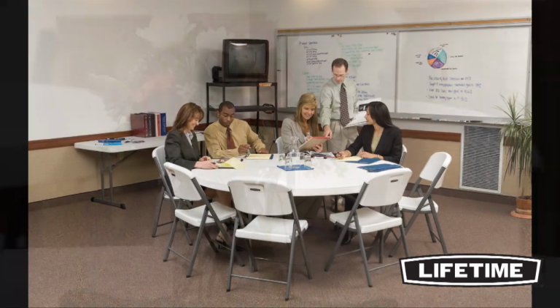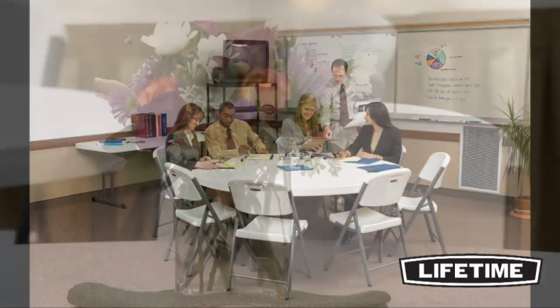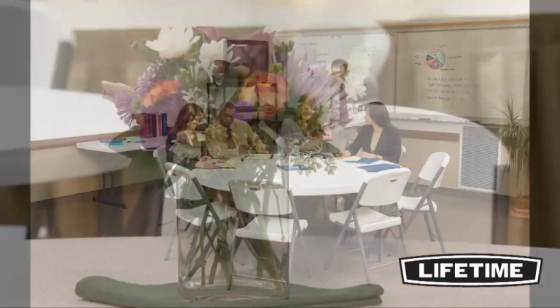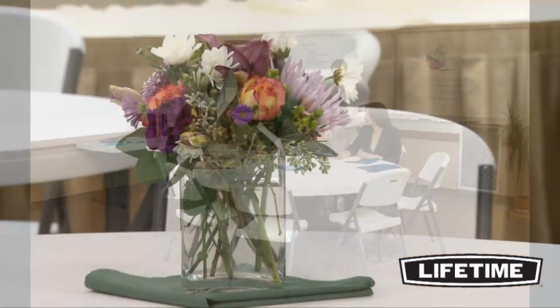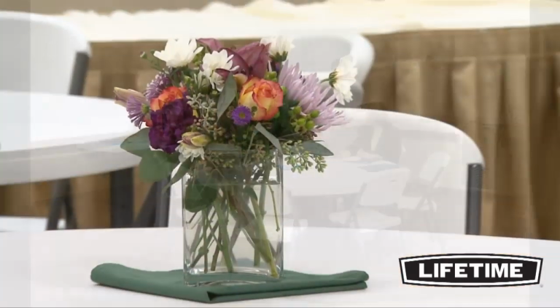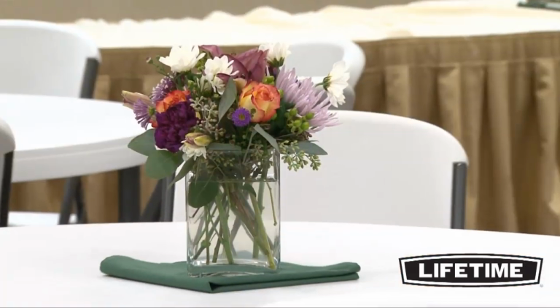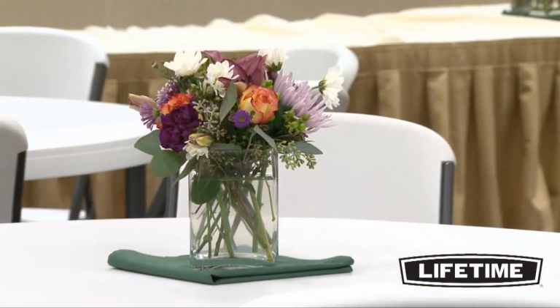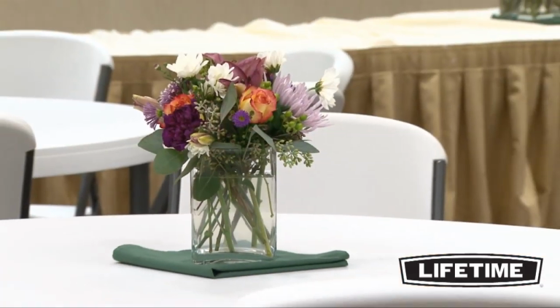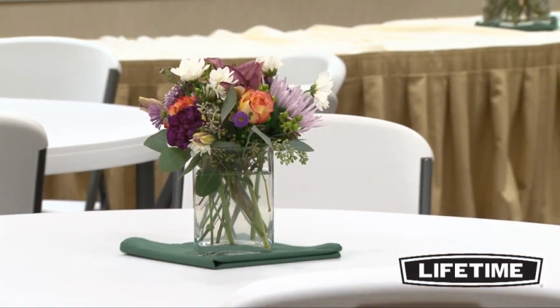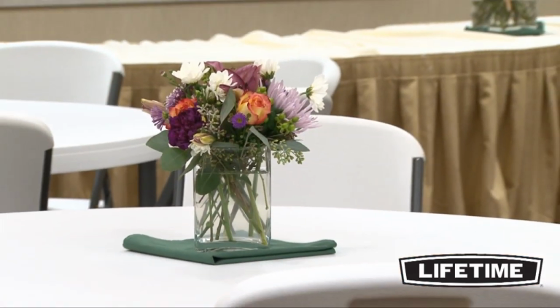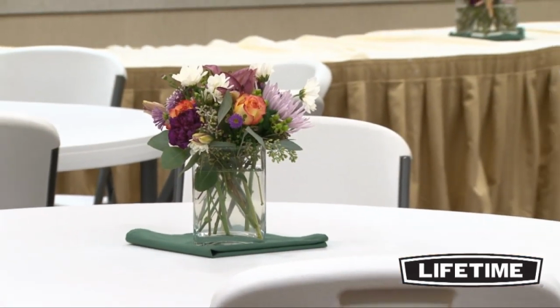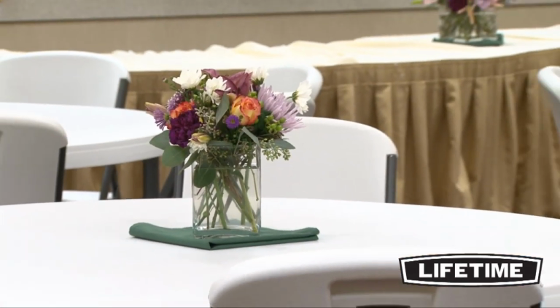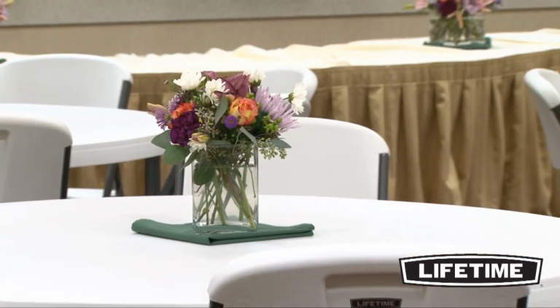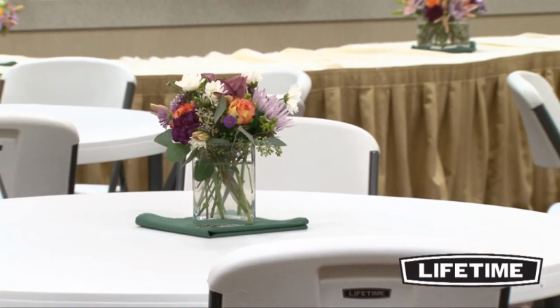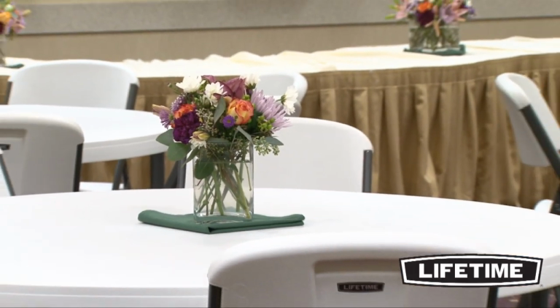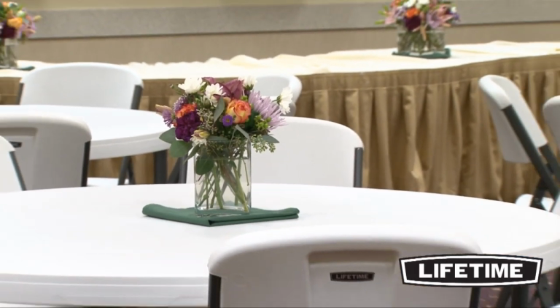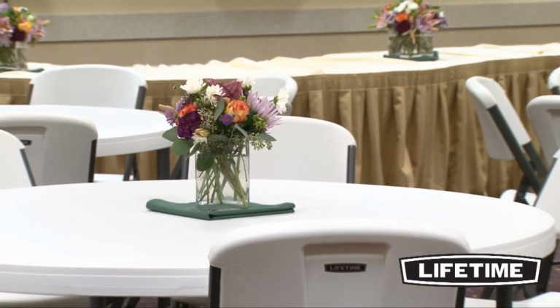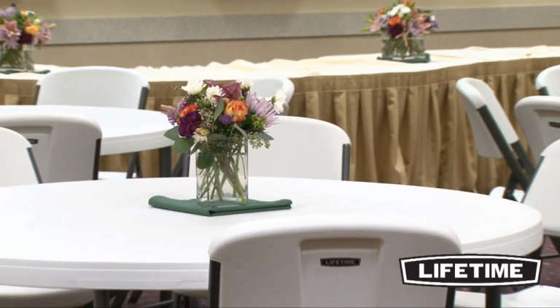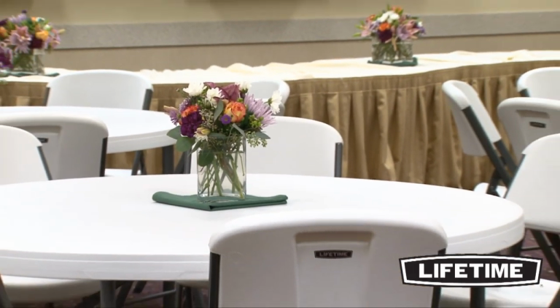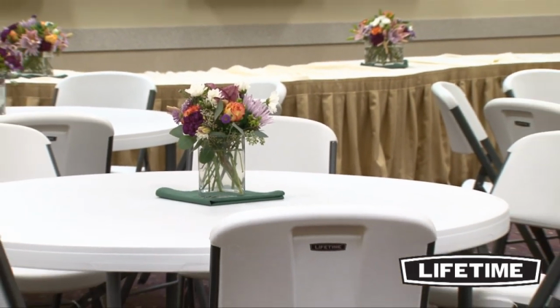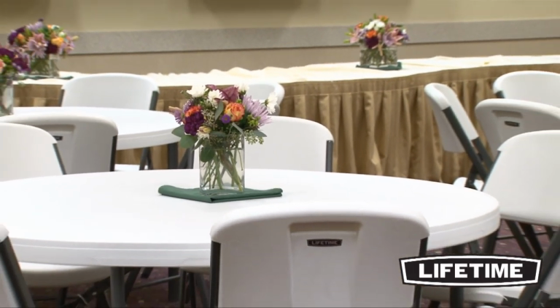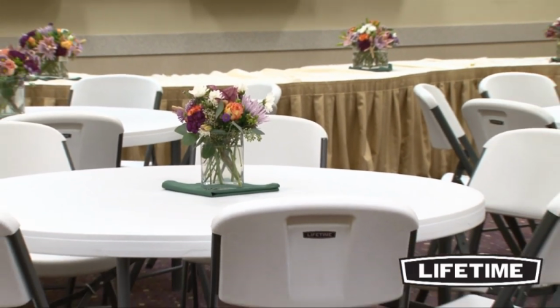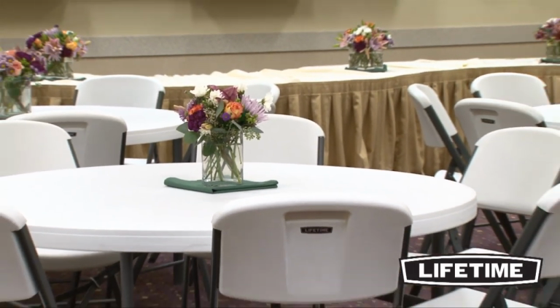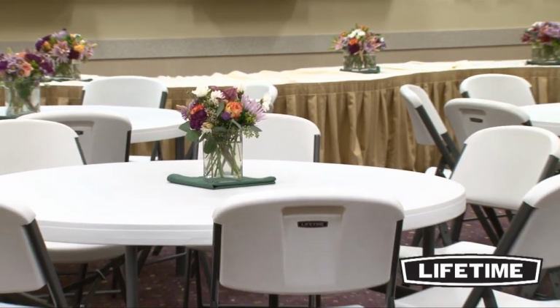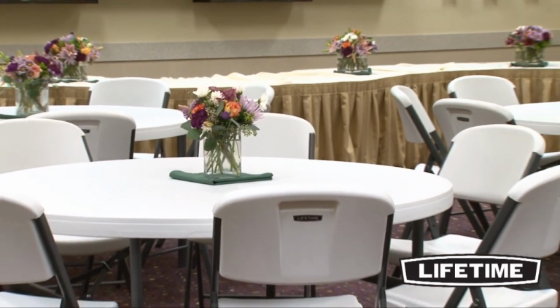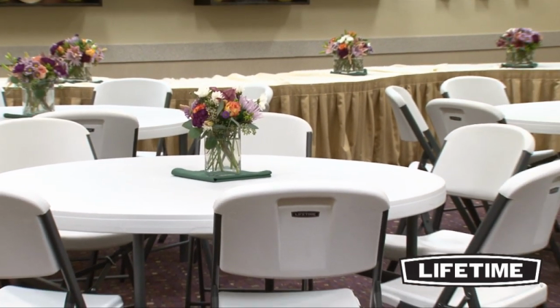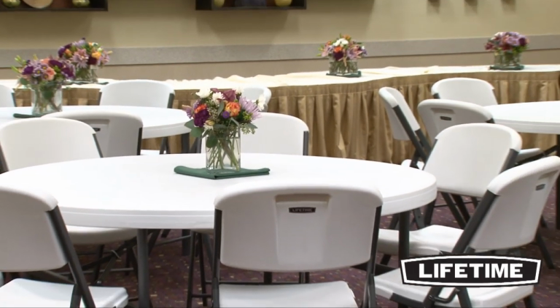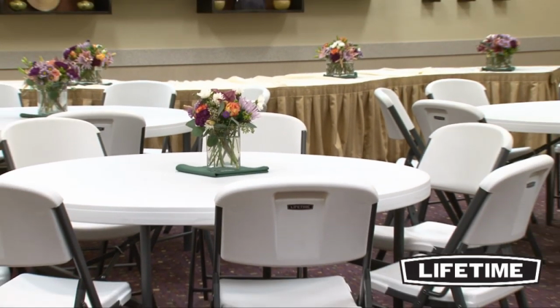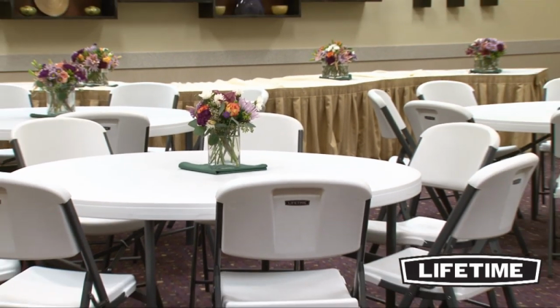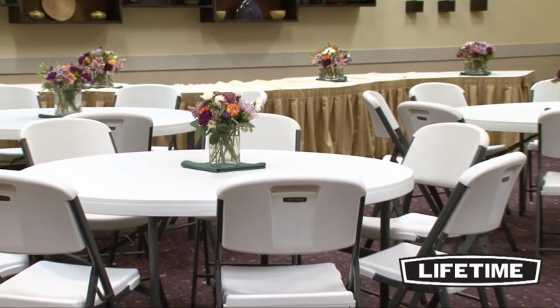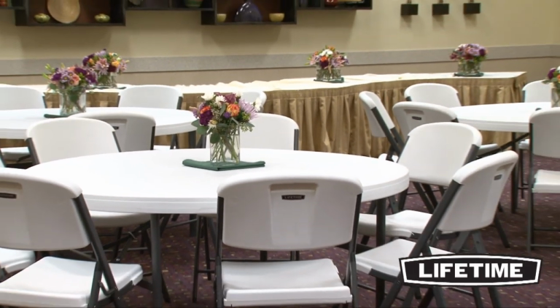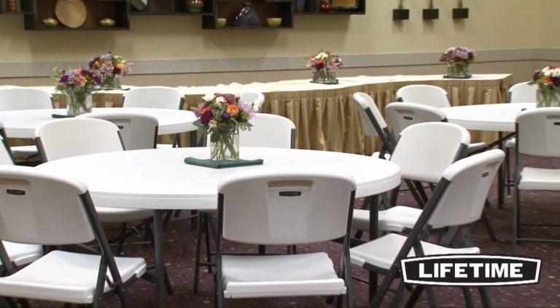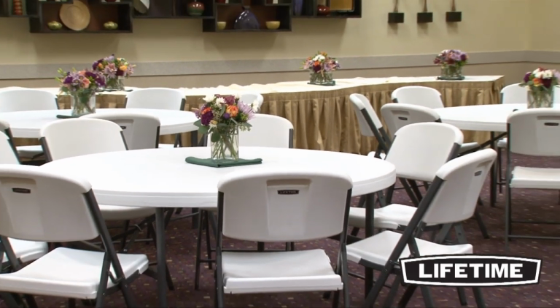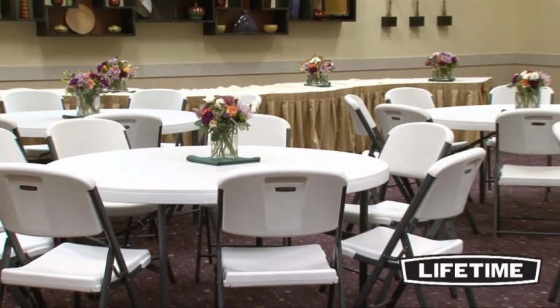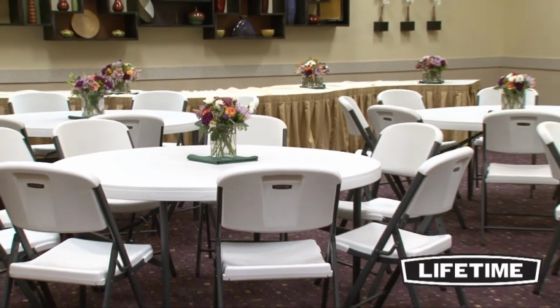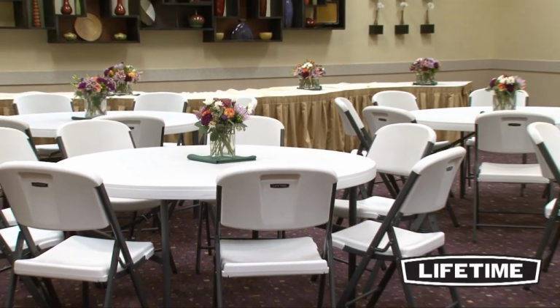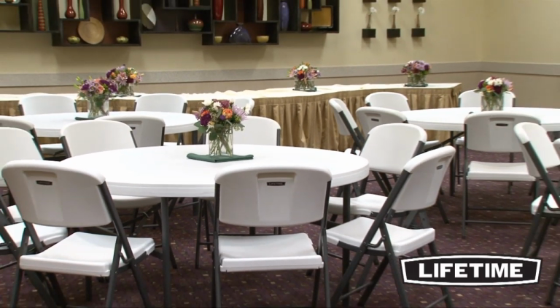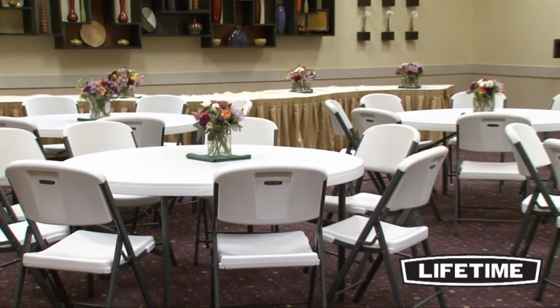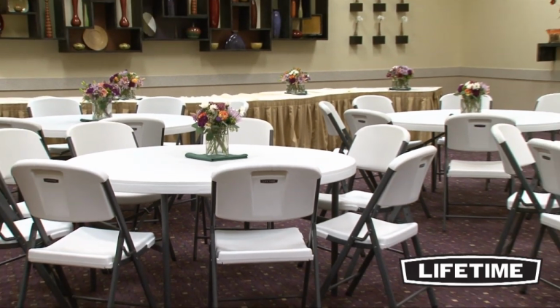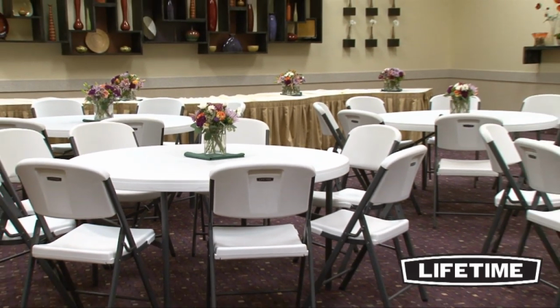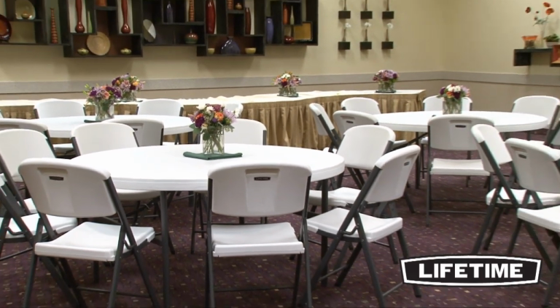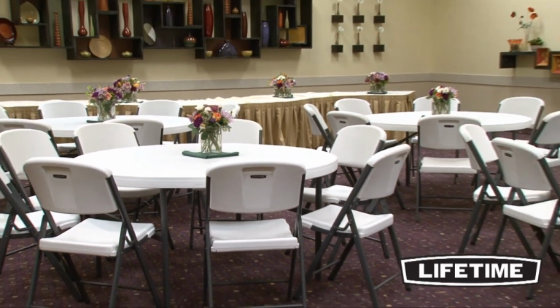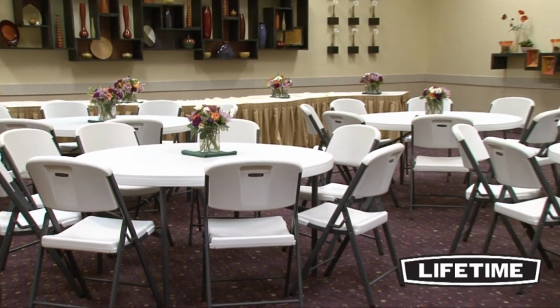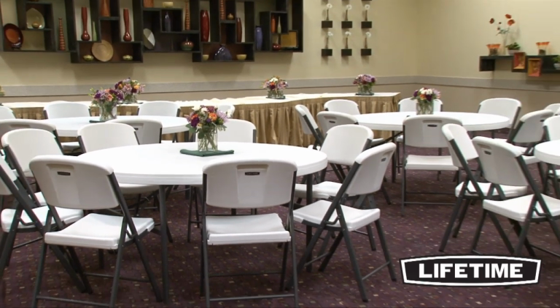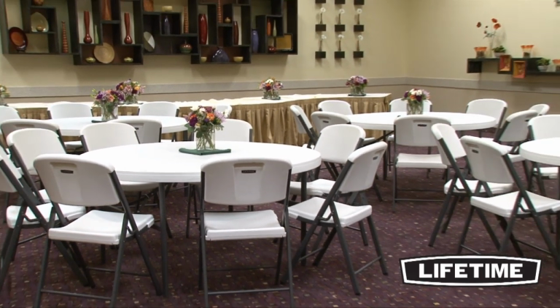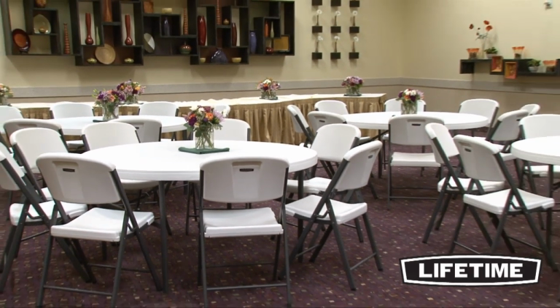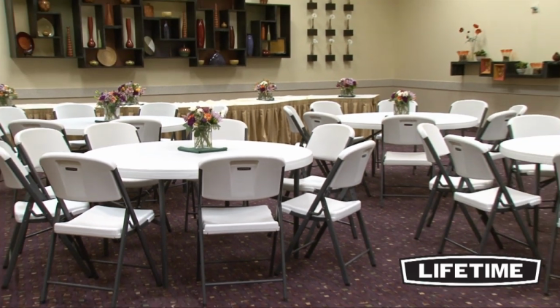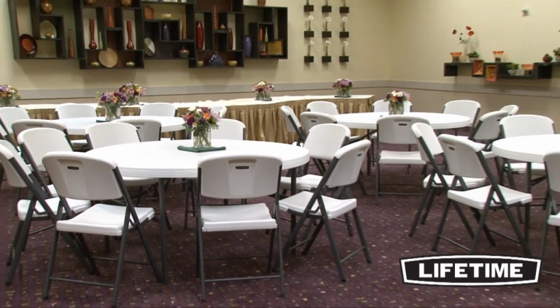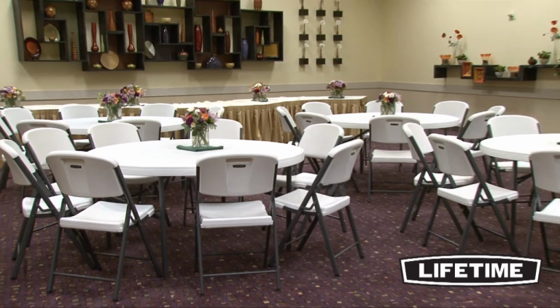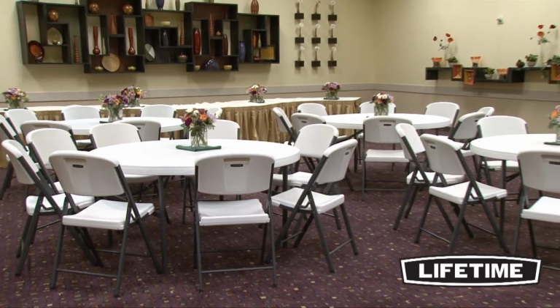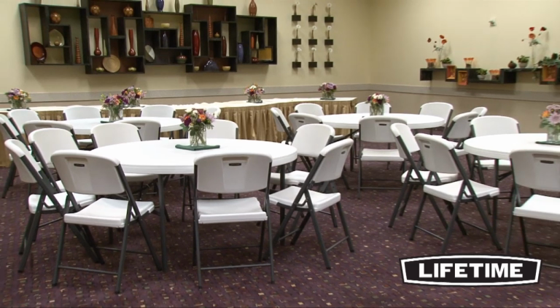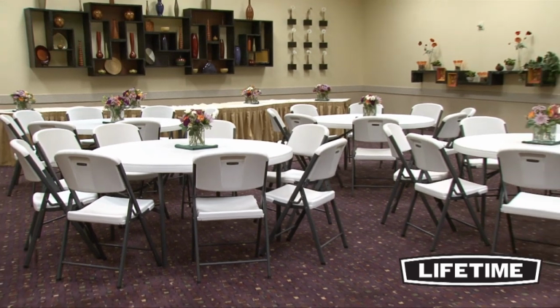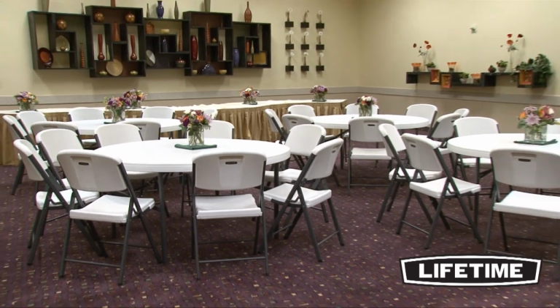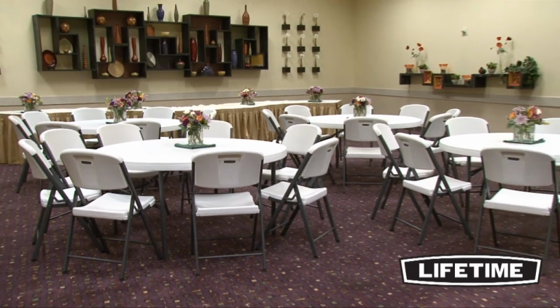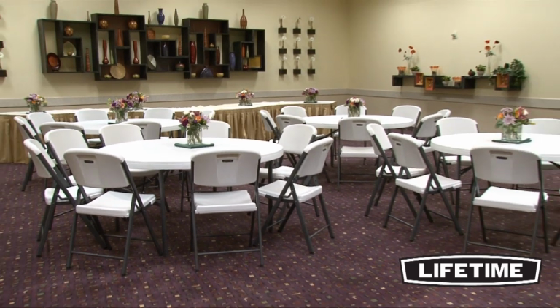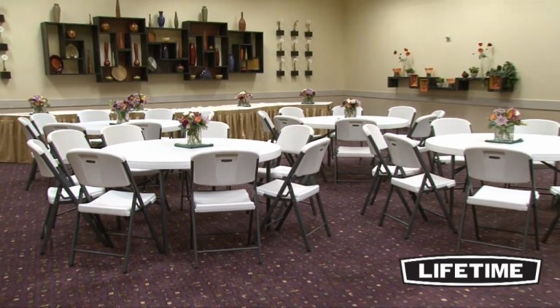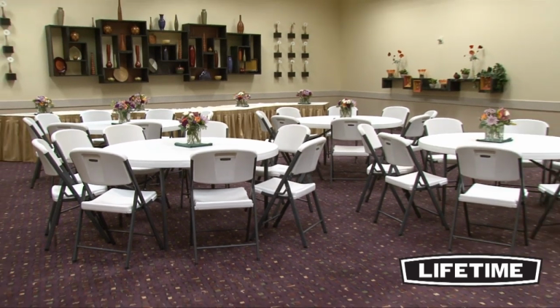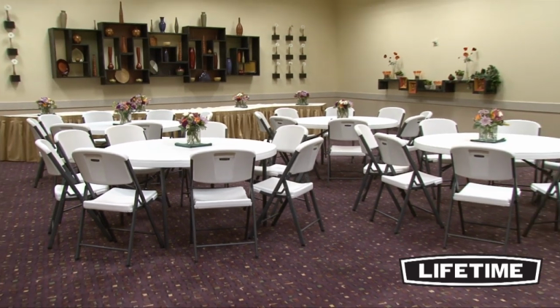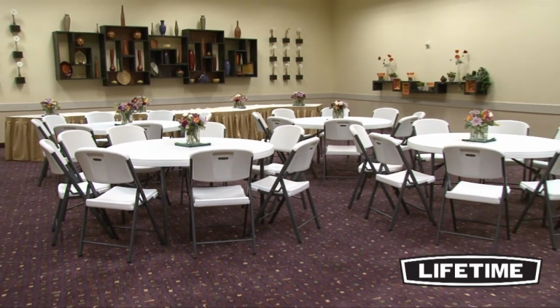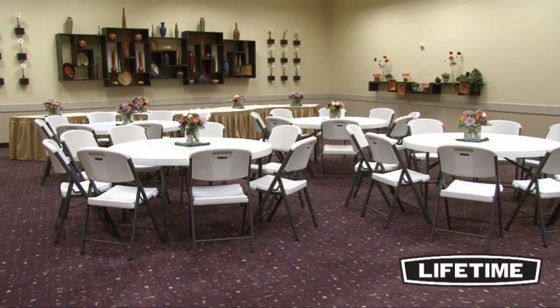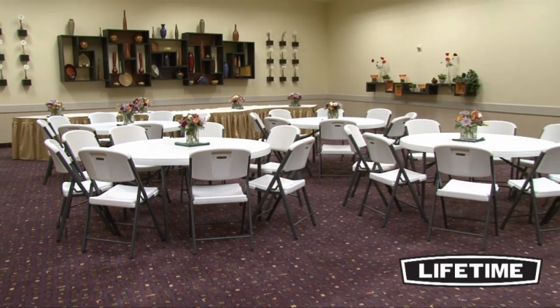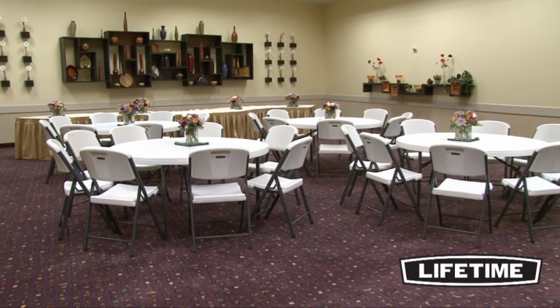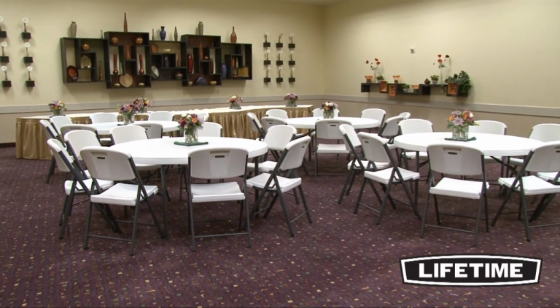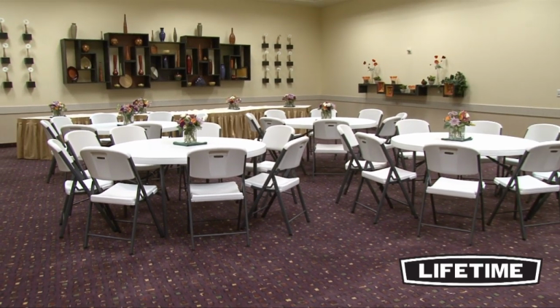Whether it's a meeting, banquet, or a large public event, Lifetime tables help you work, play, gather, and celebrate the way you live.